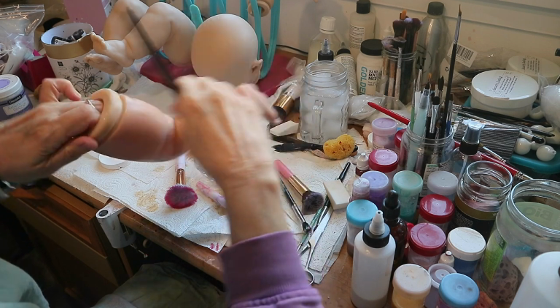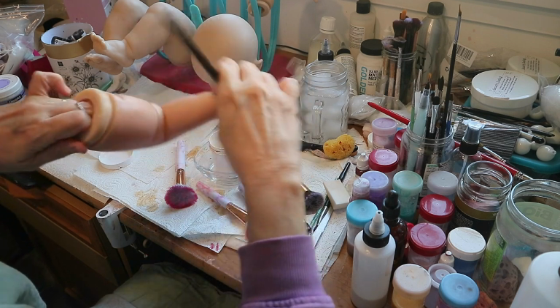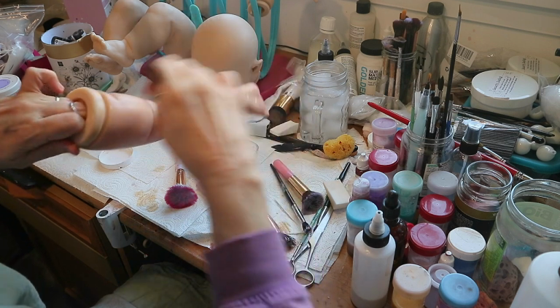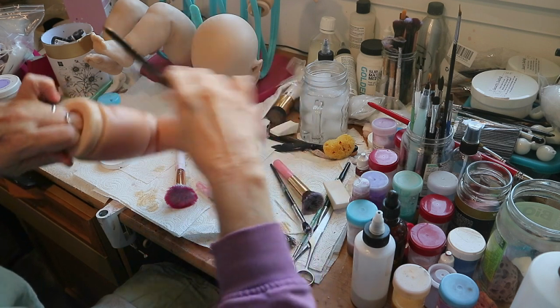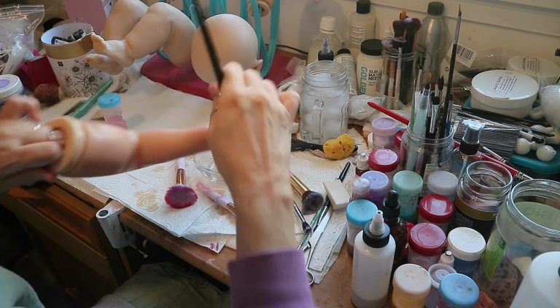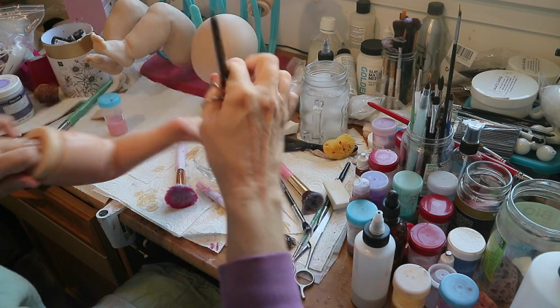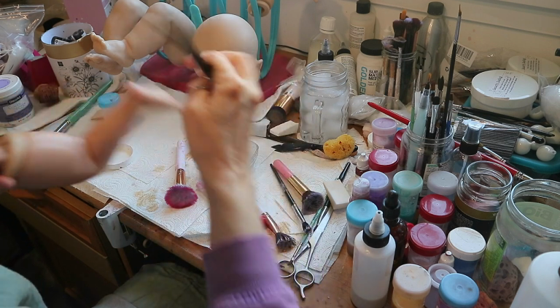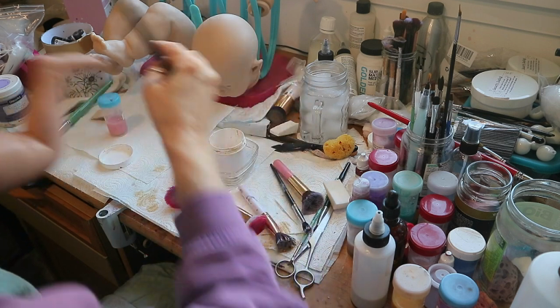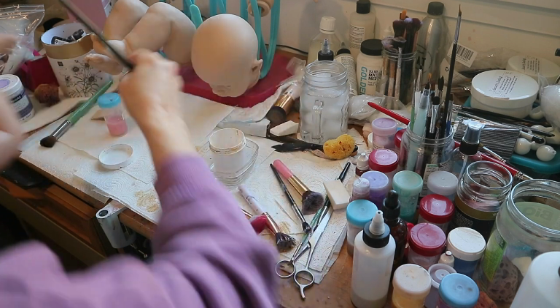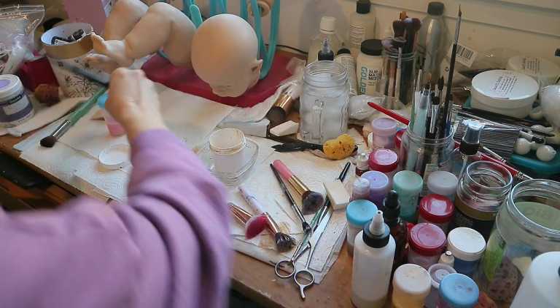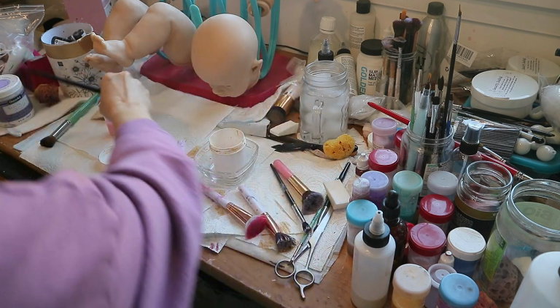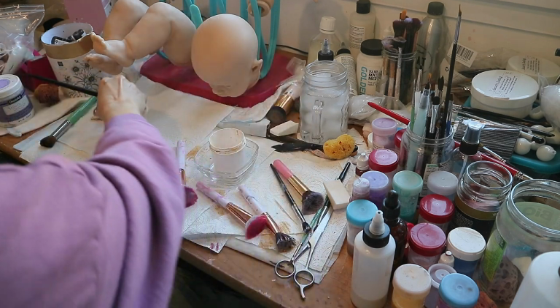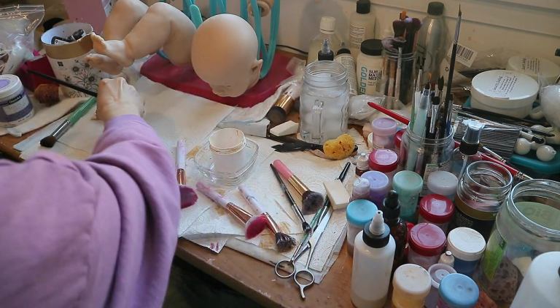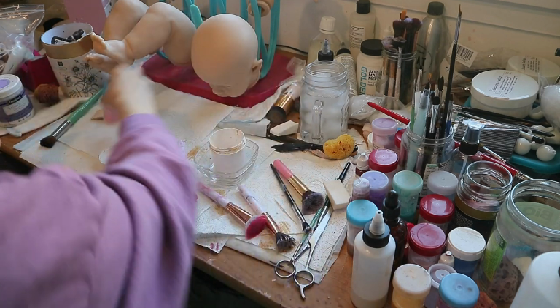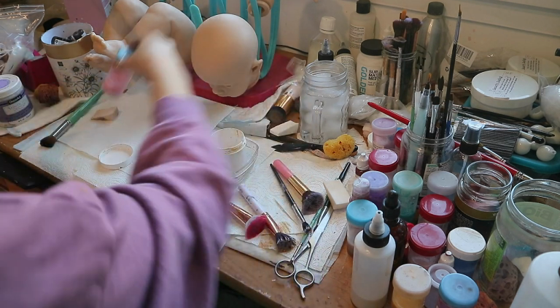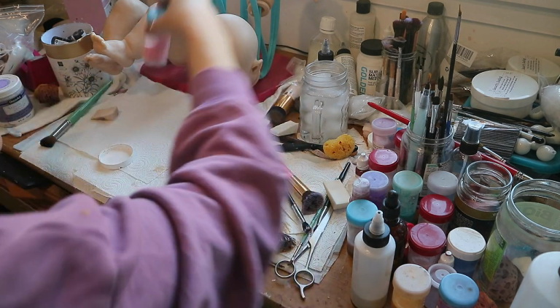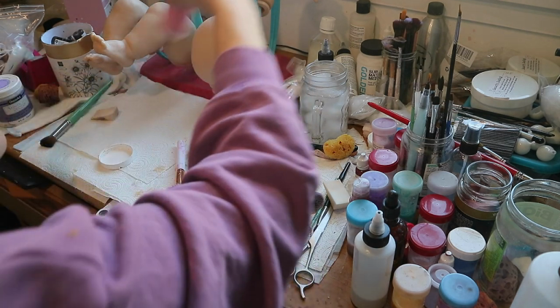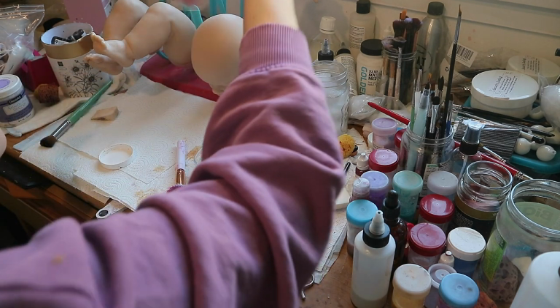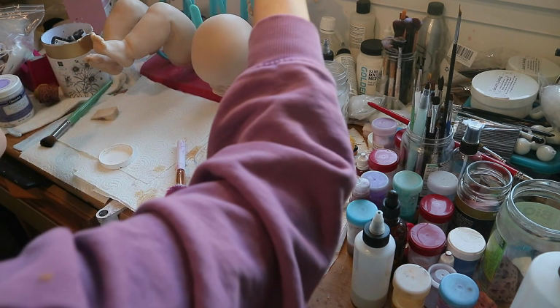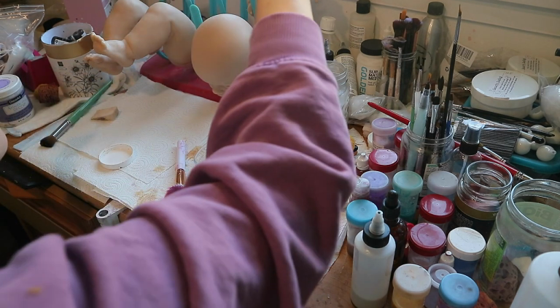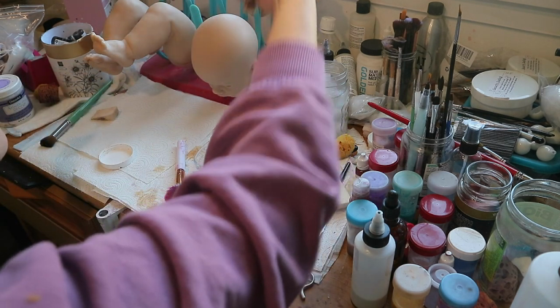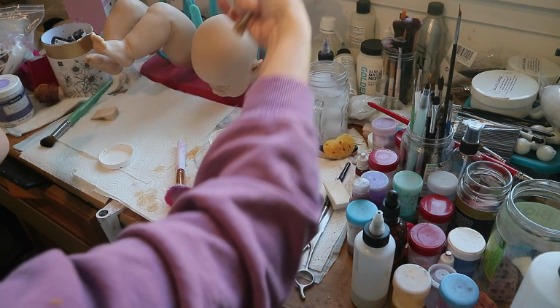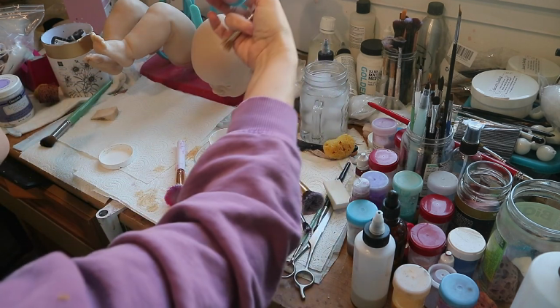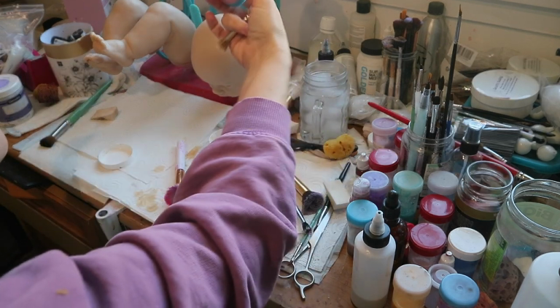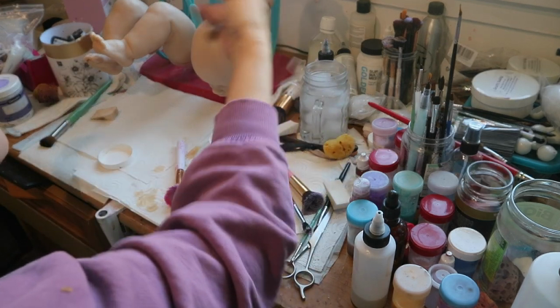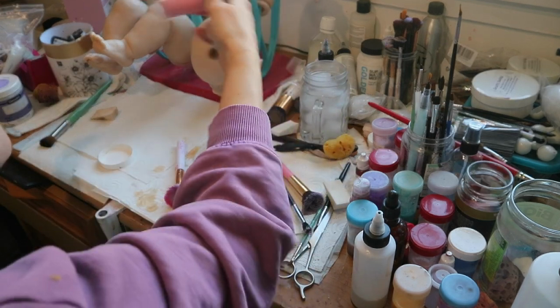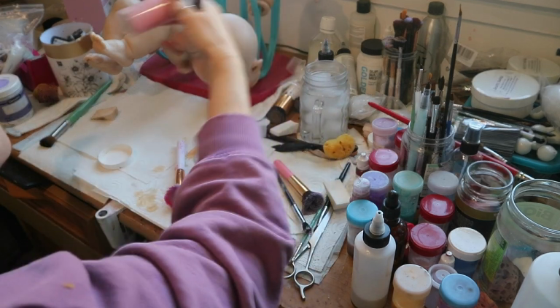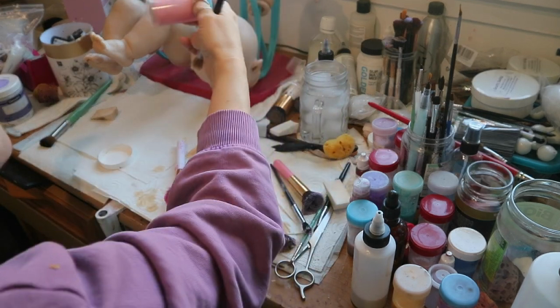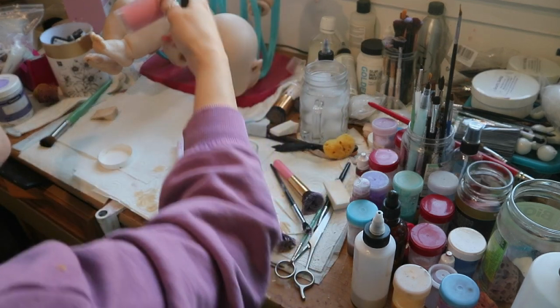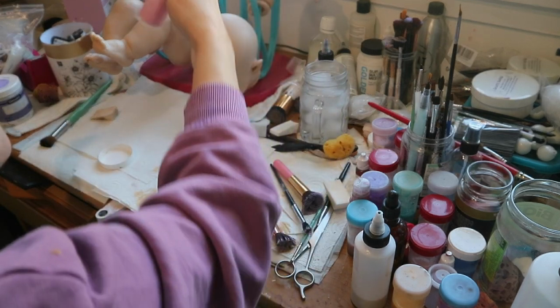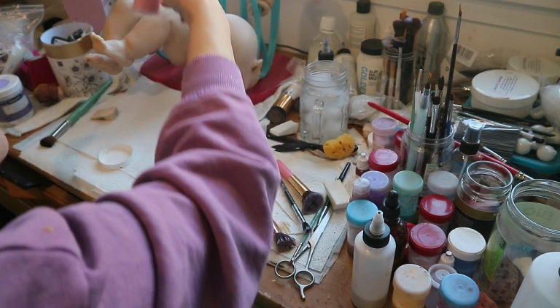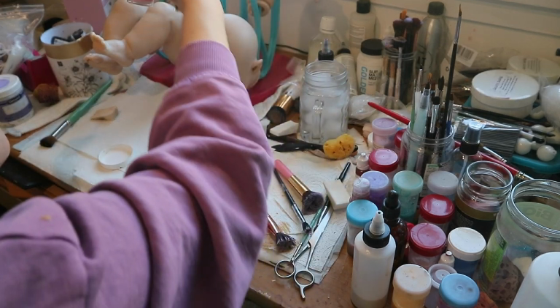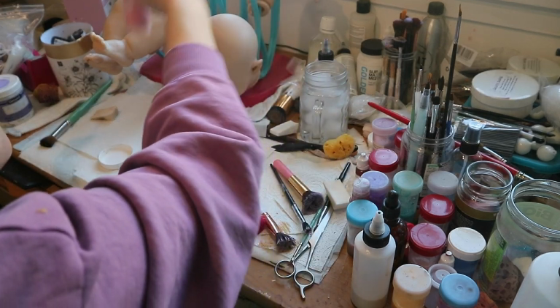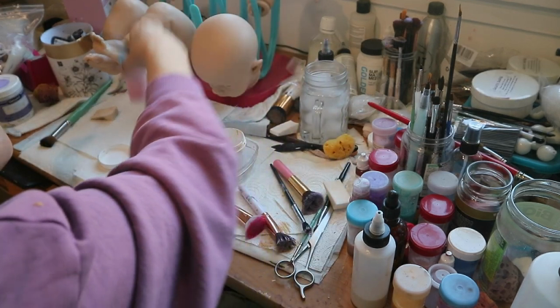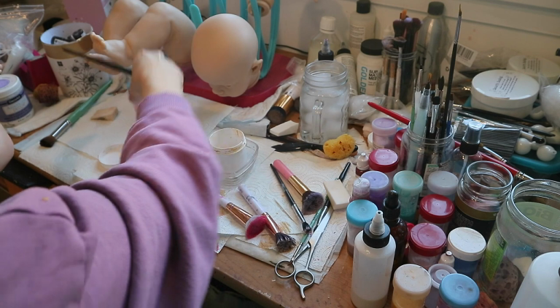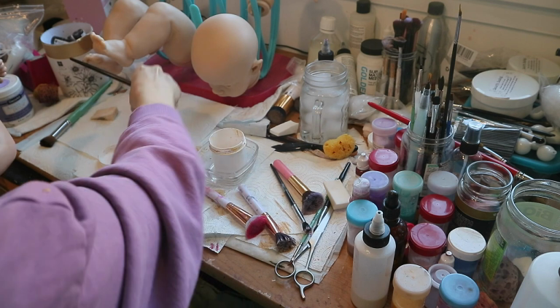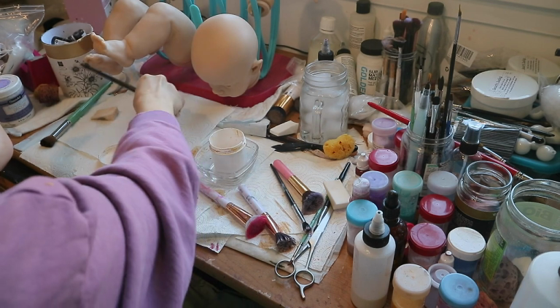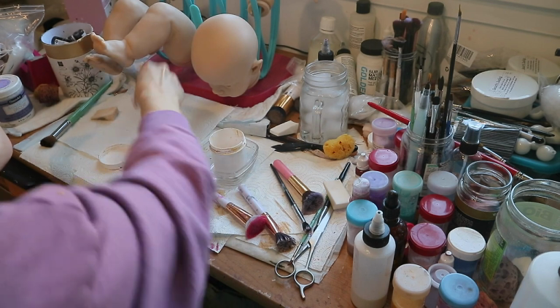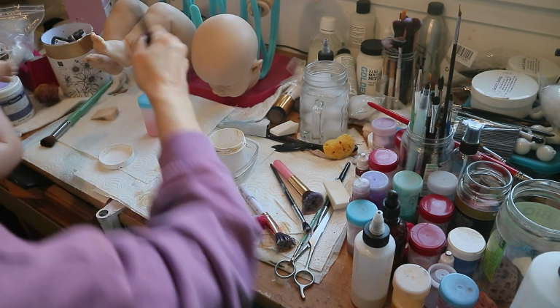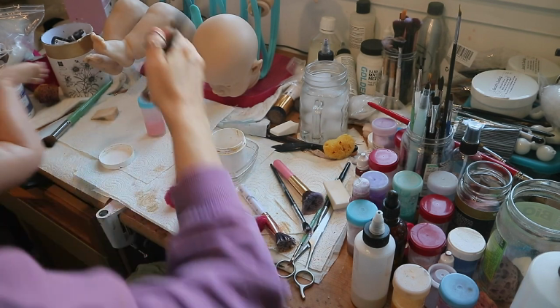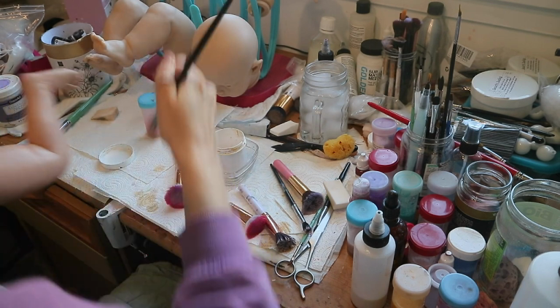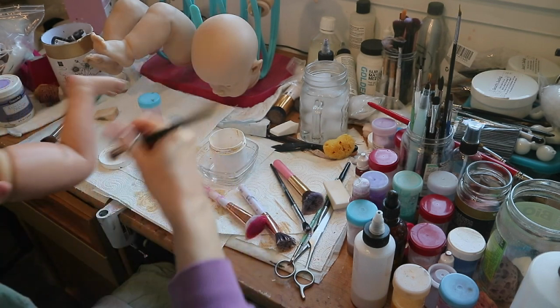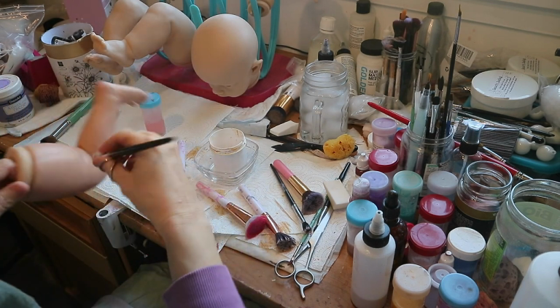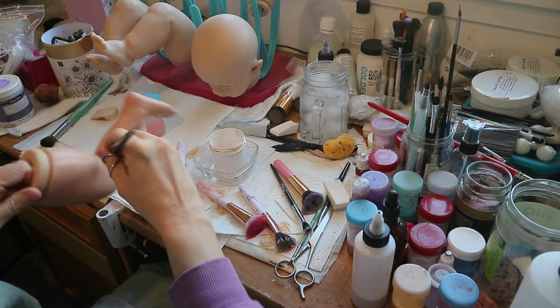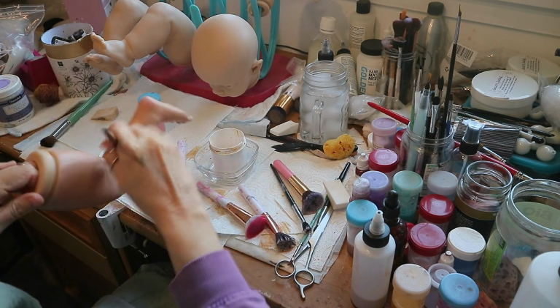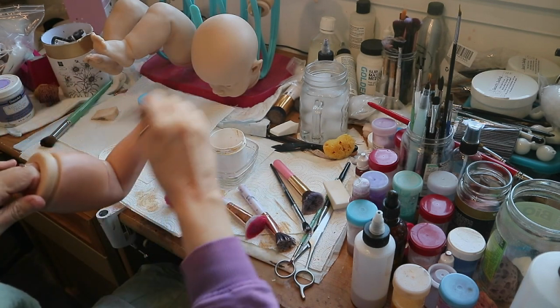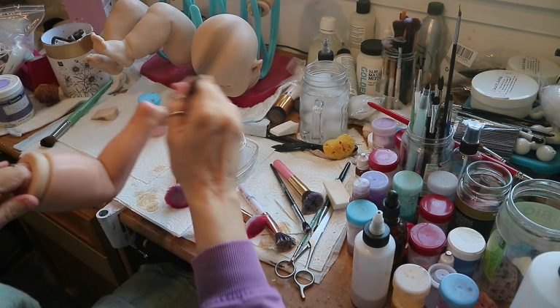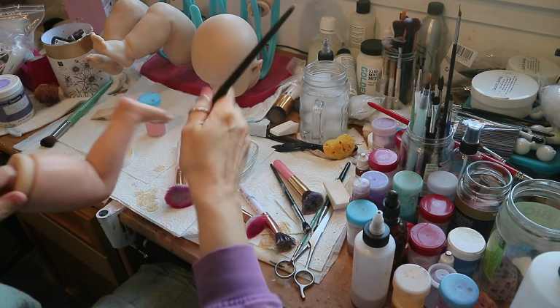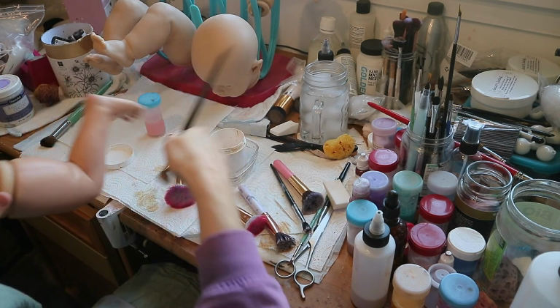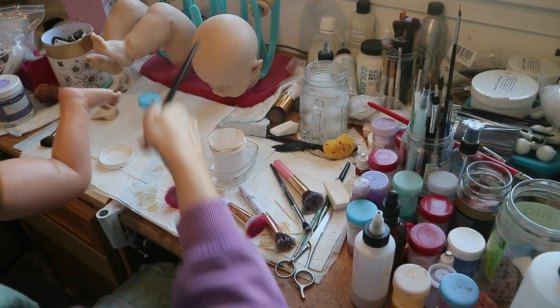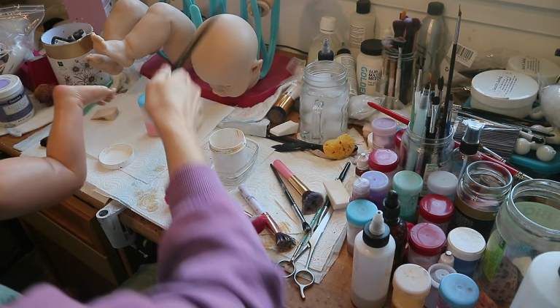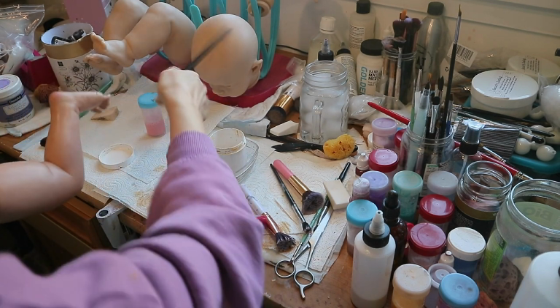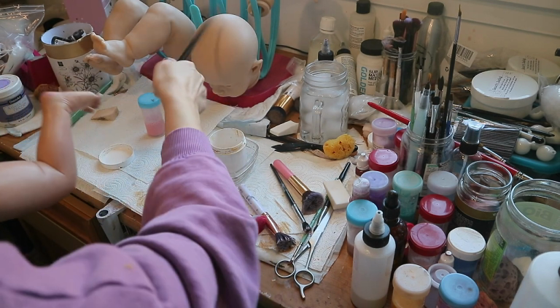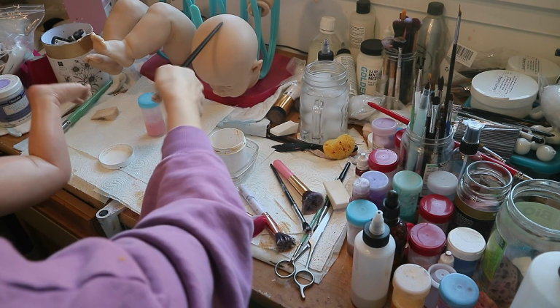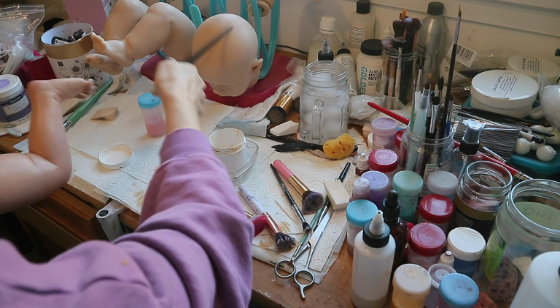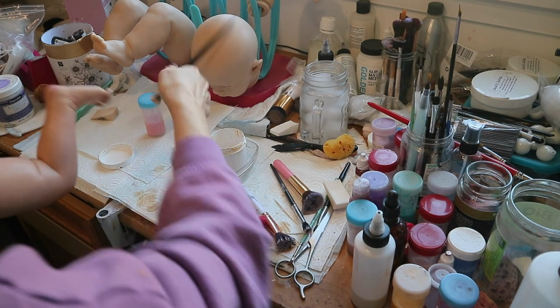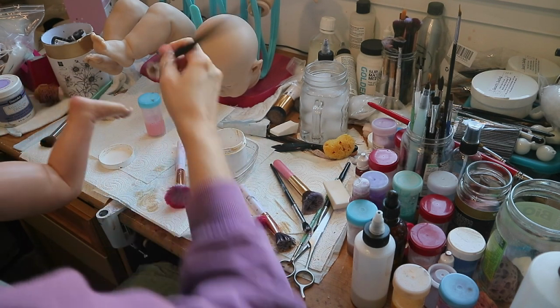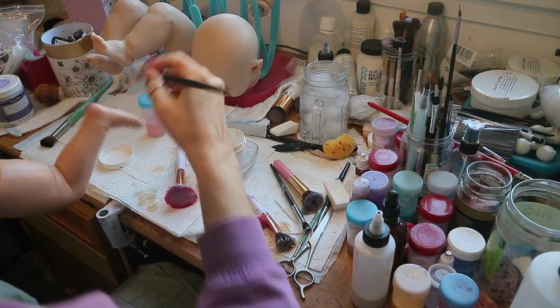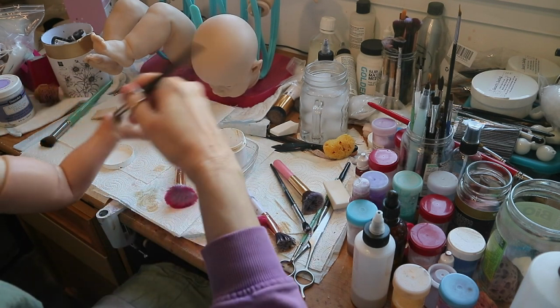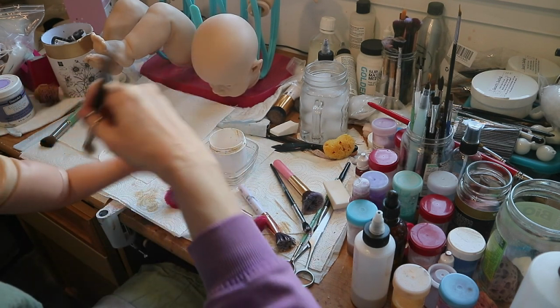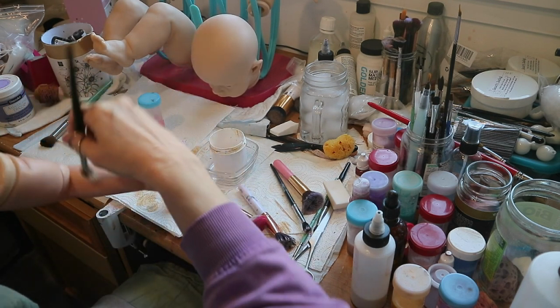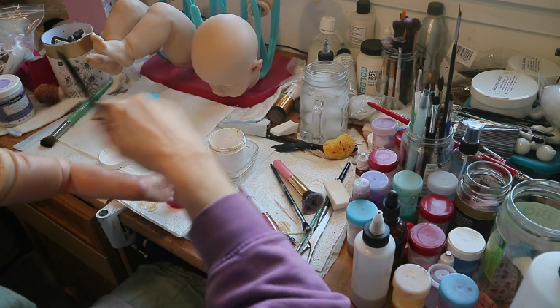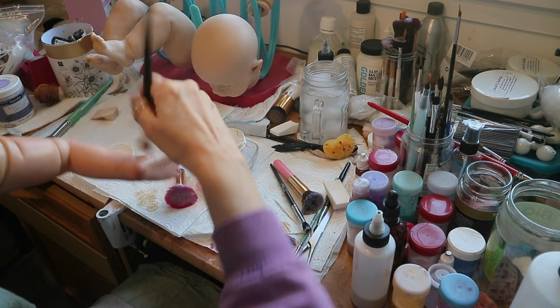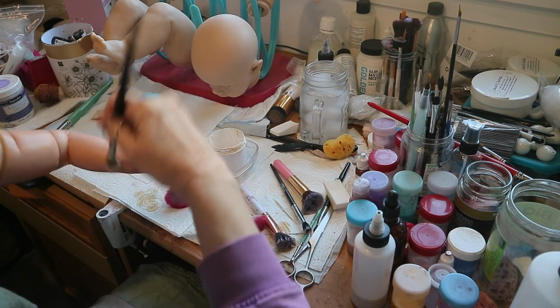I'm going to mix it up a bit so it won't be so pink, and put that as the first layer.